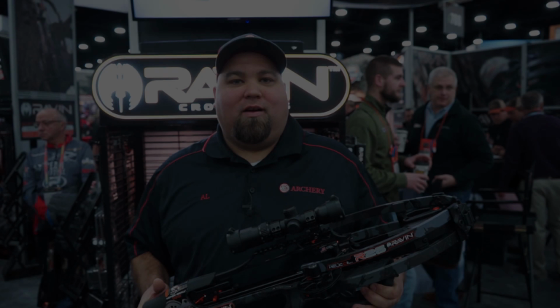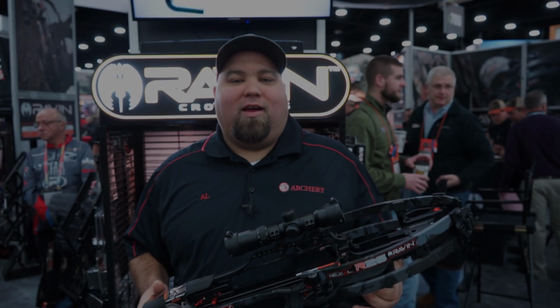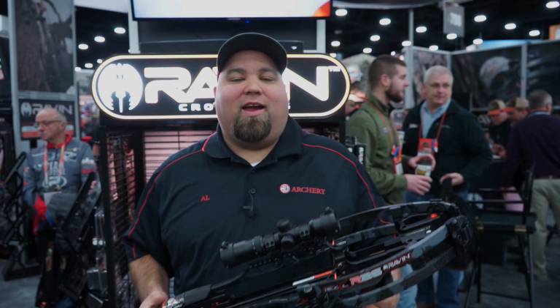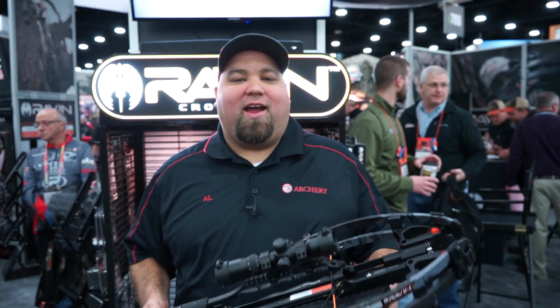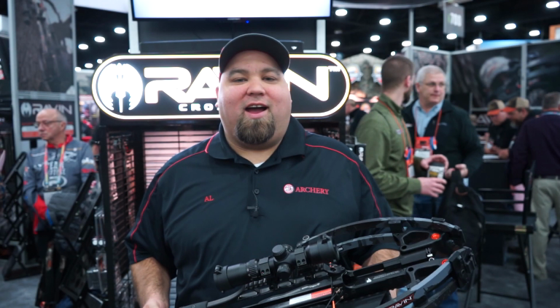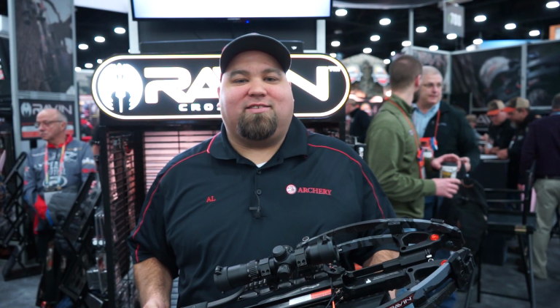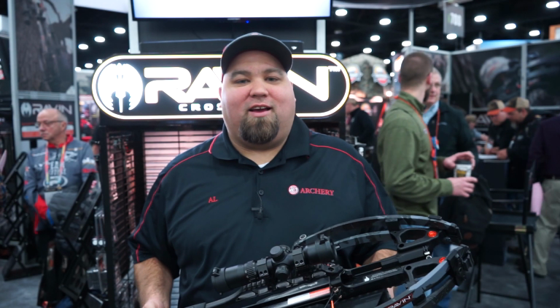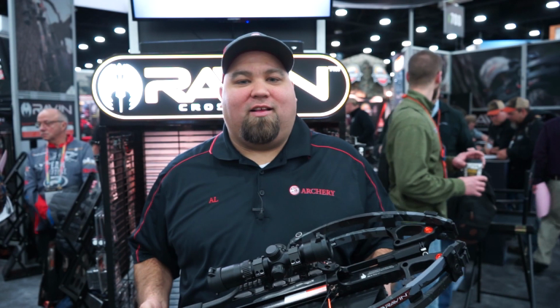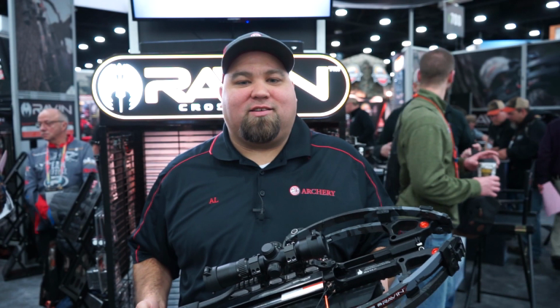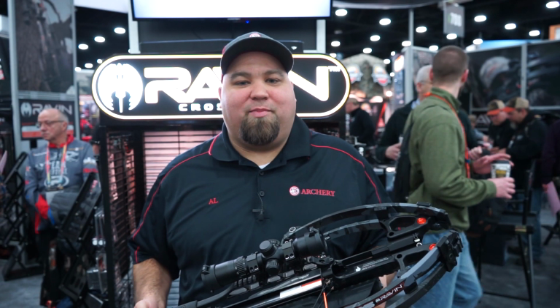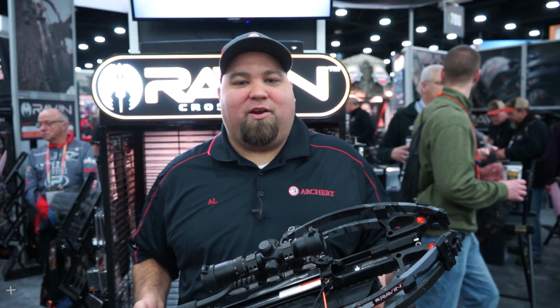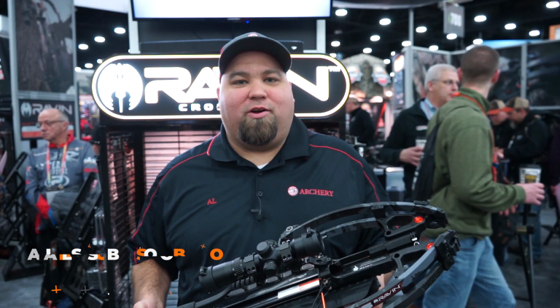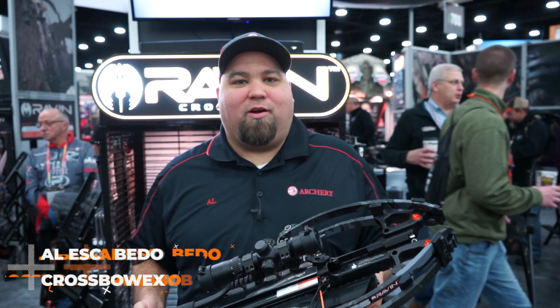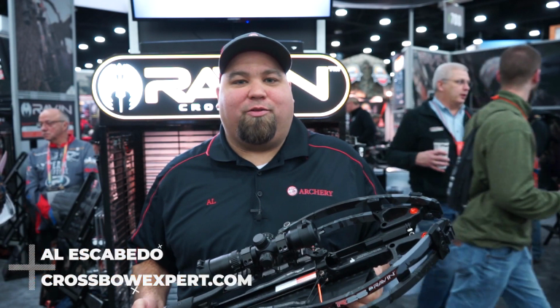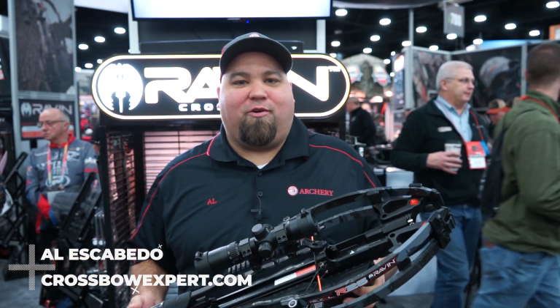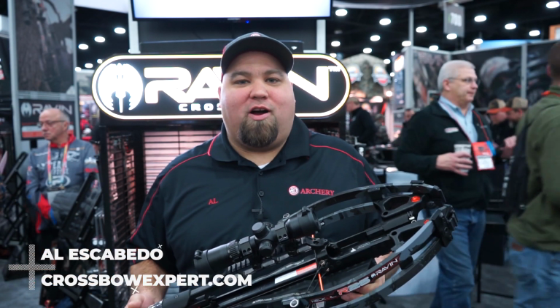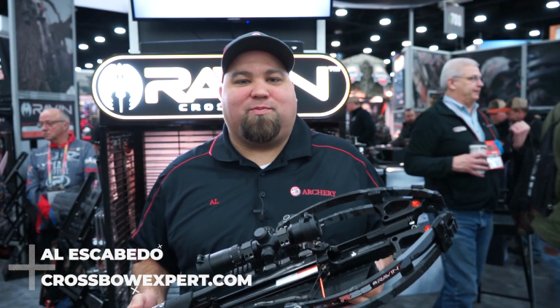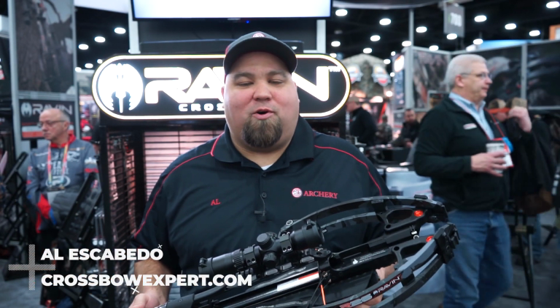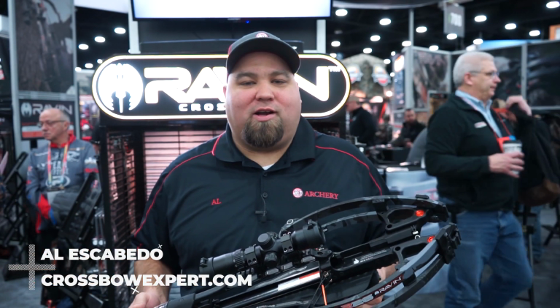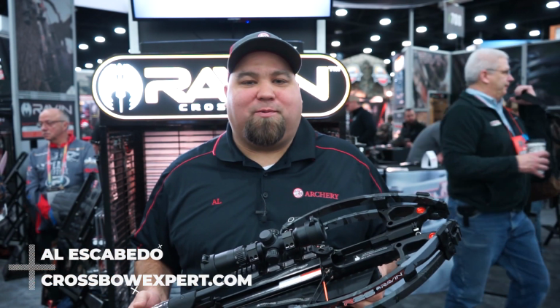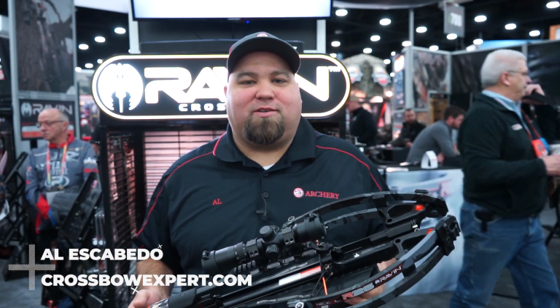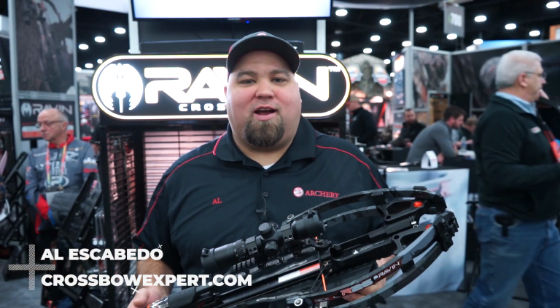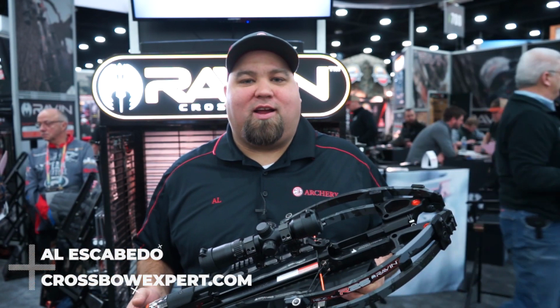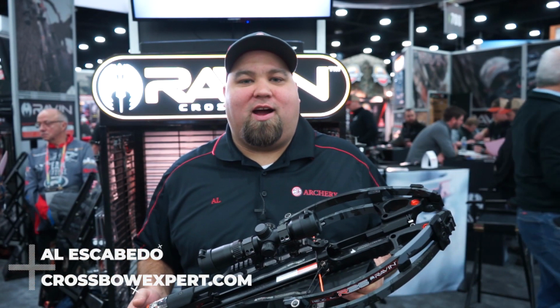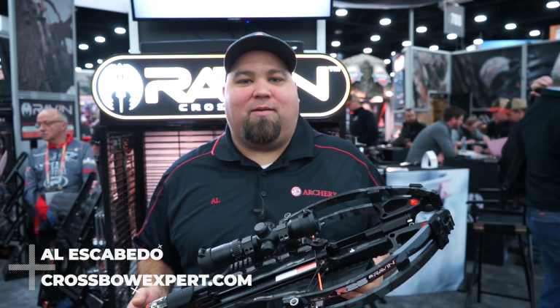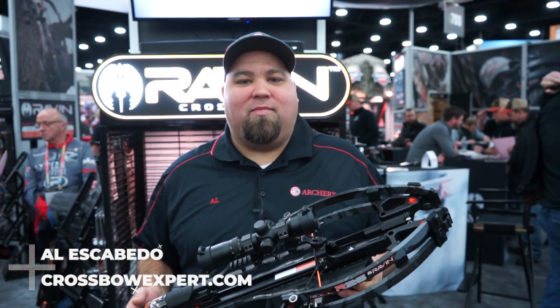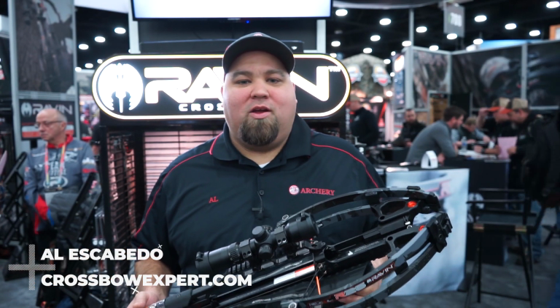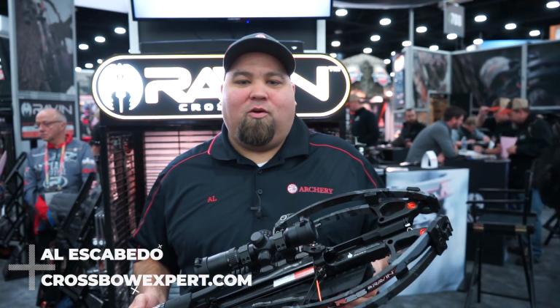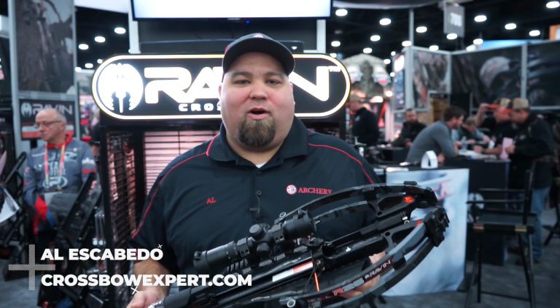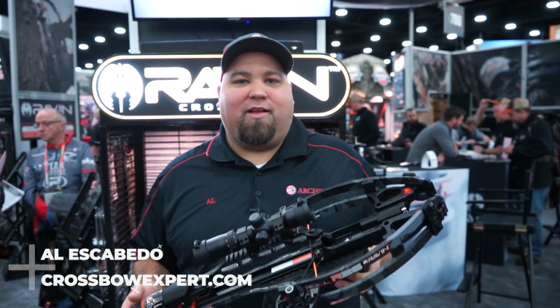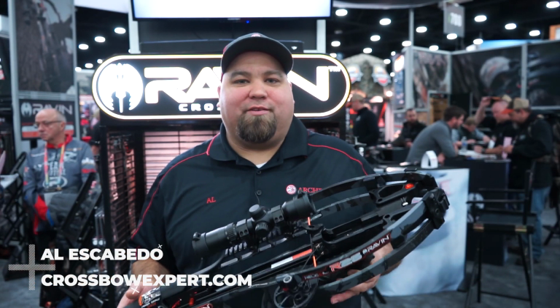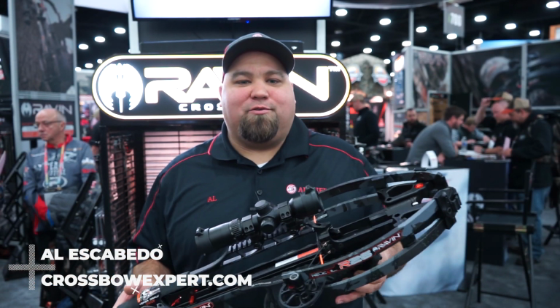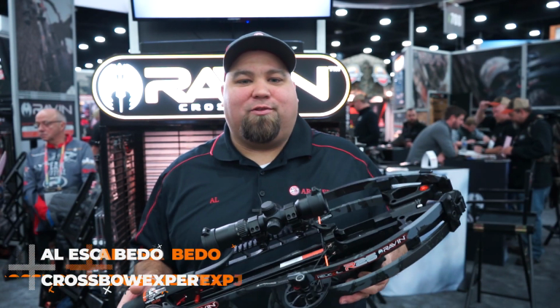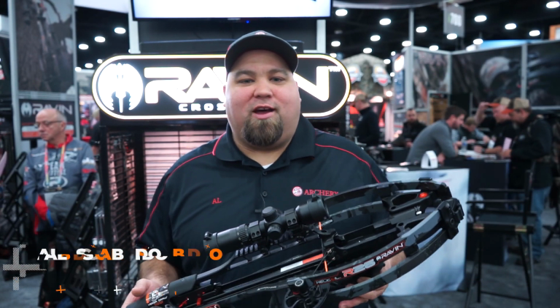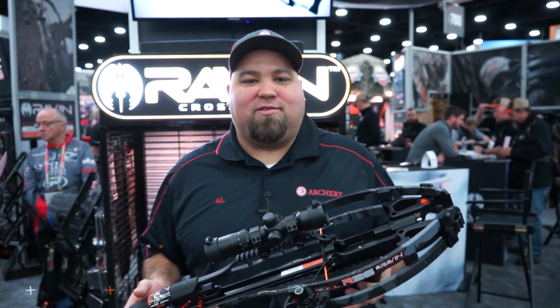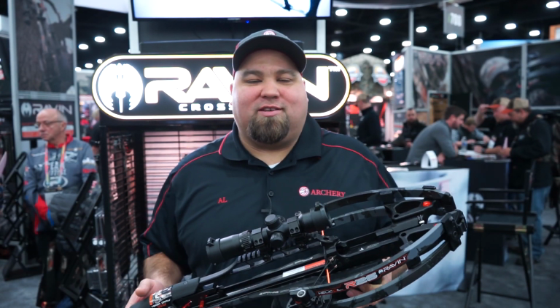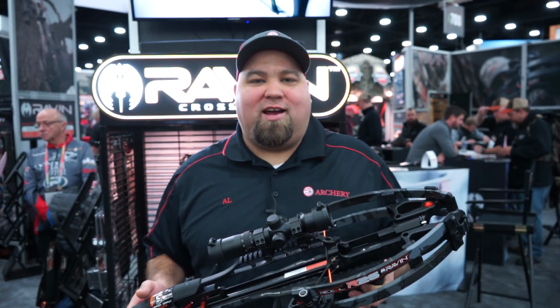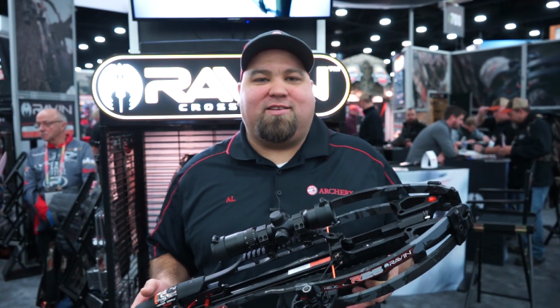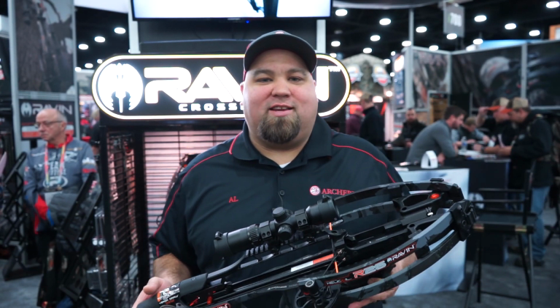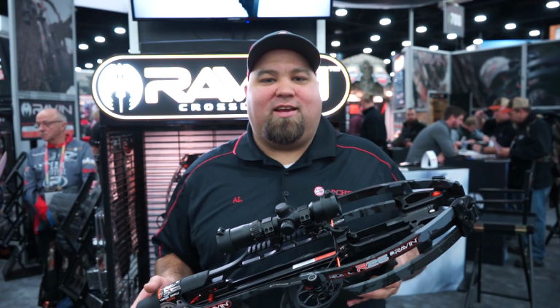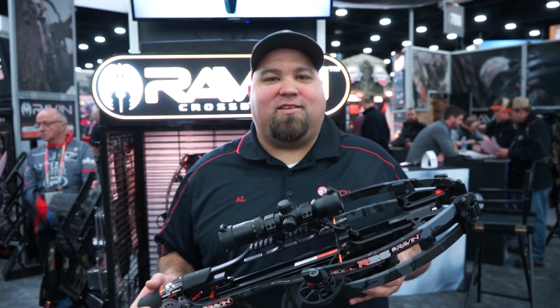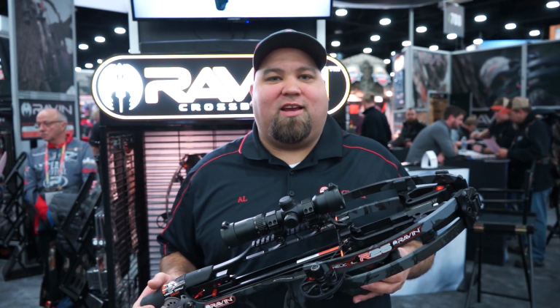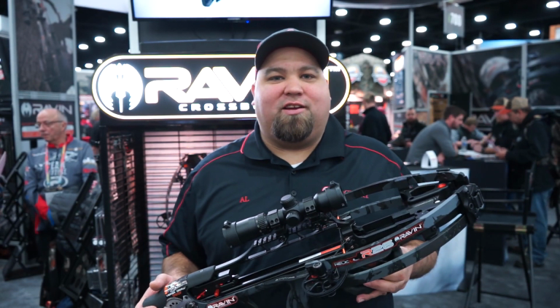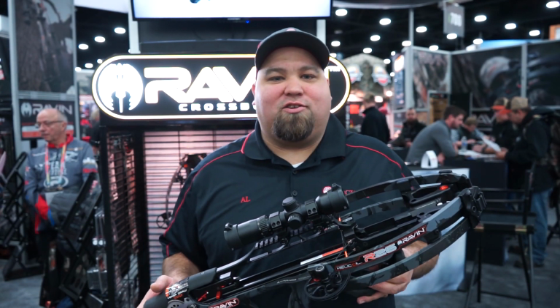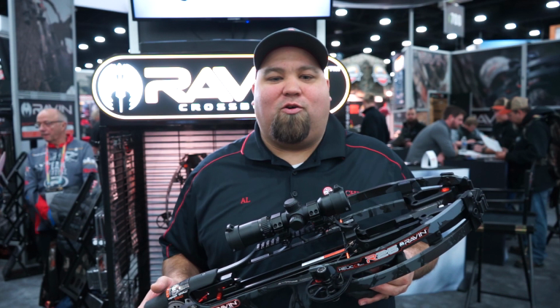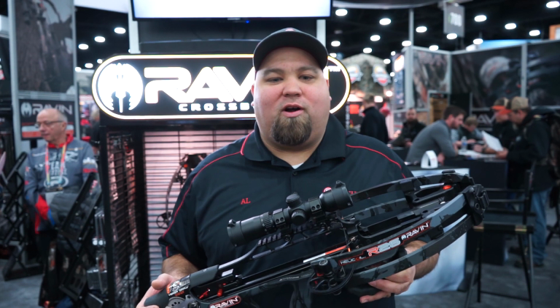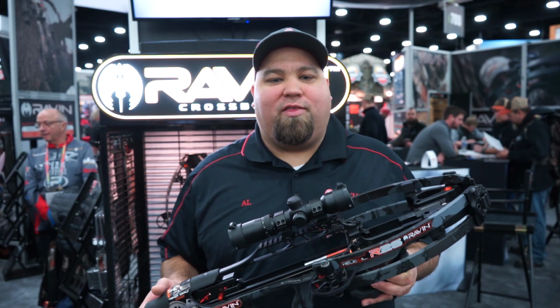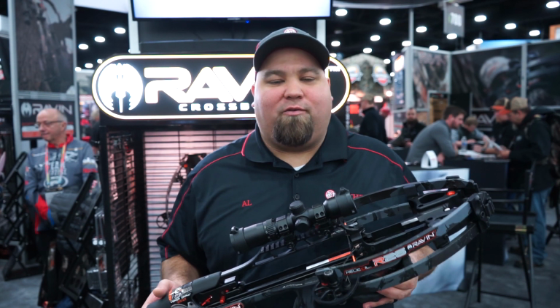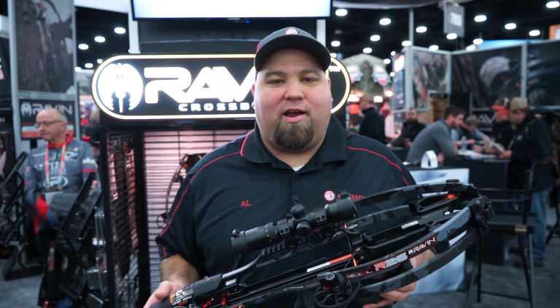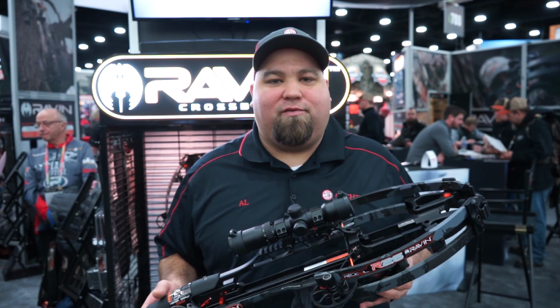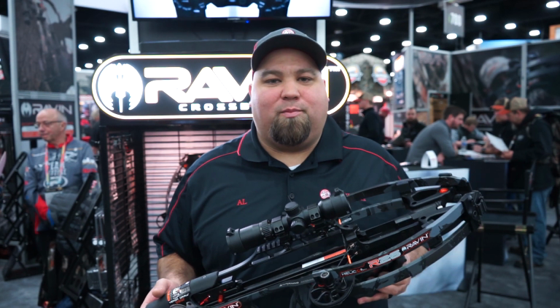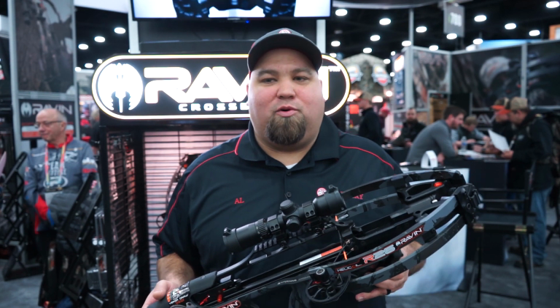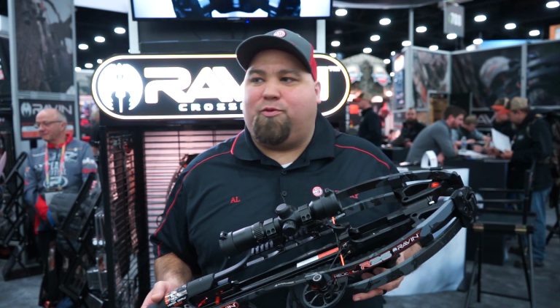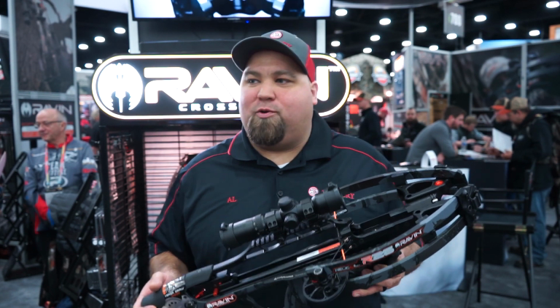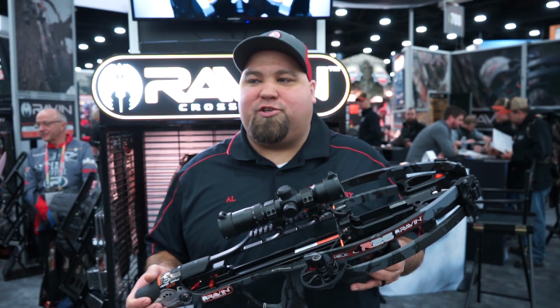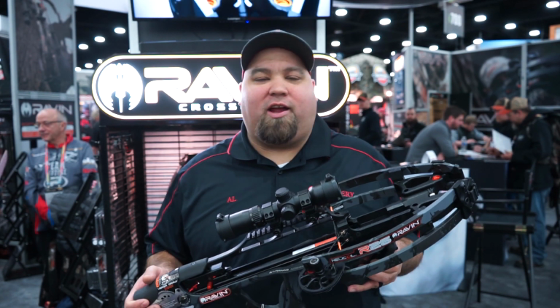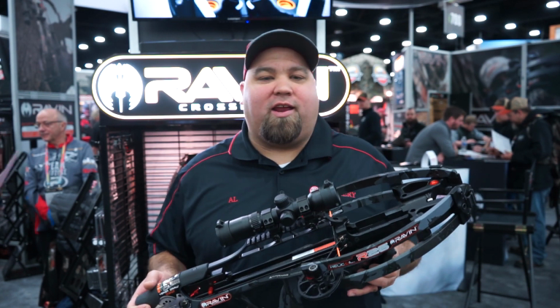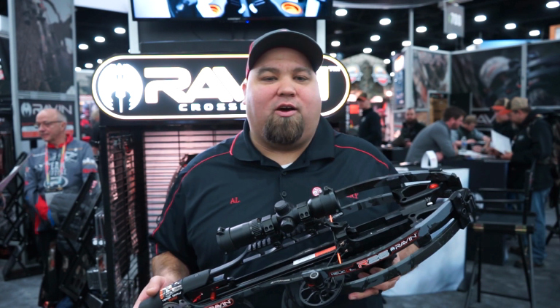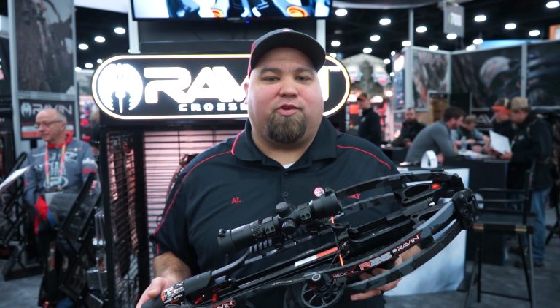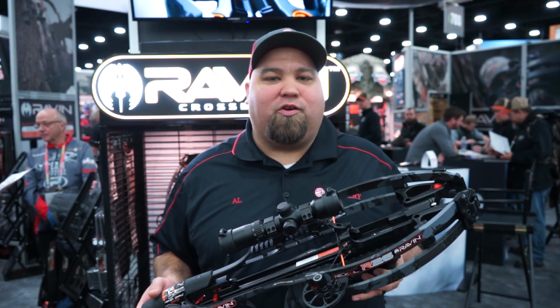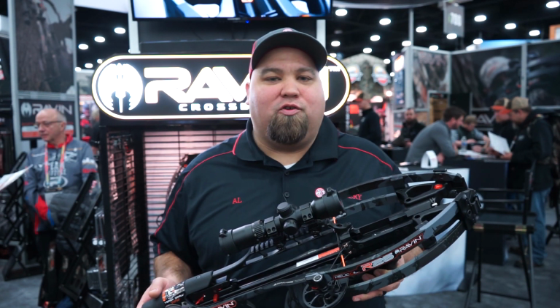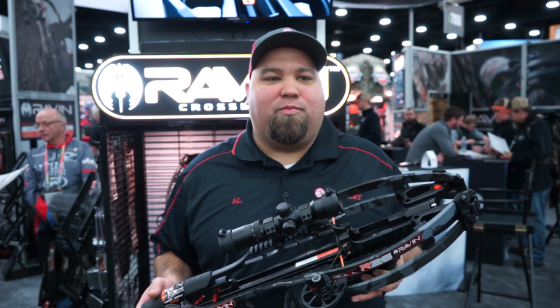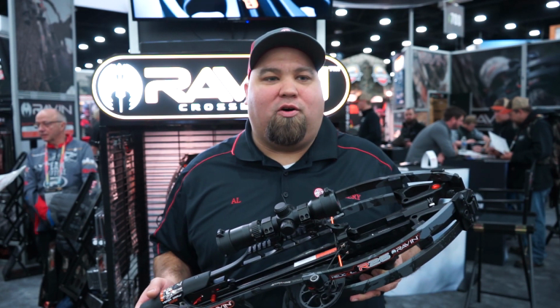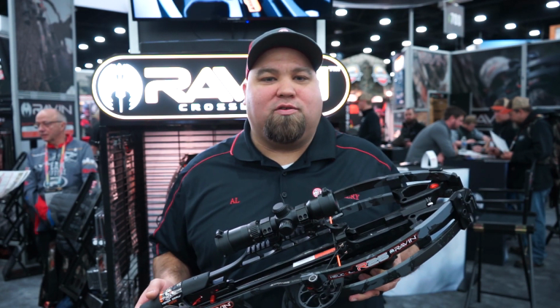Hey guys, Al Escobedo here with CrossbowExpert.com. We're at the 2019 ATA show. We're in the Raven booth, checking out their new bows.